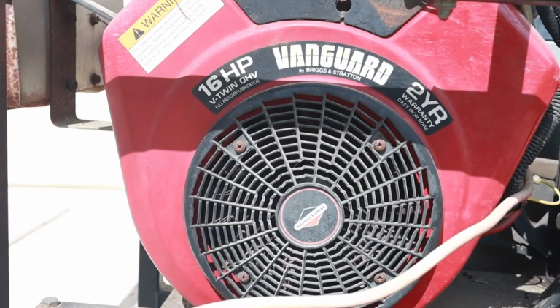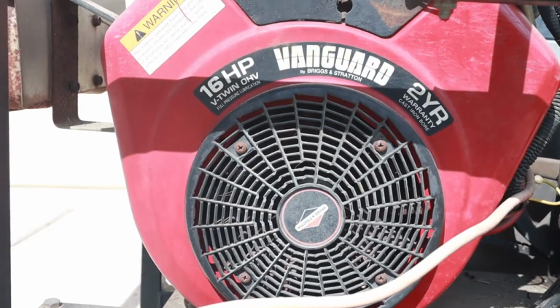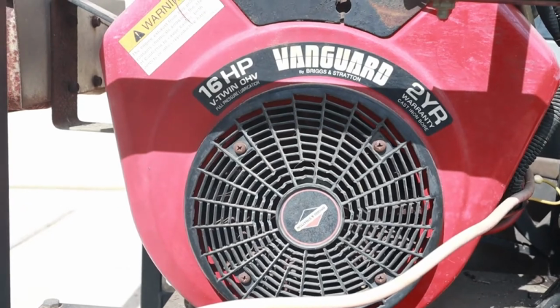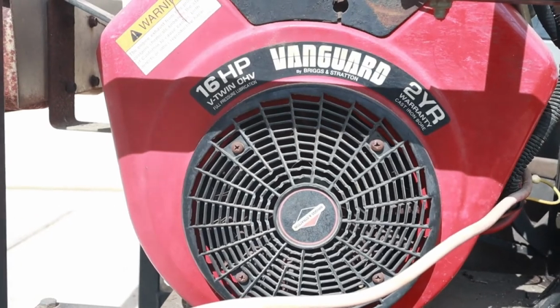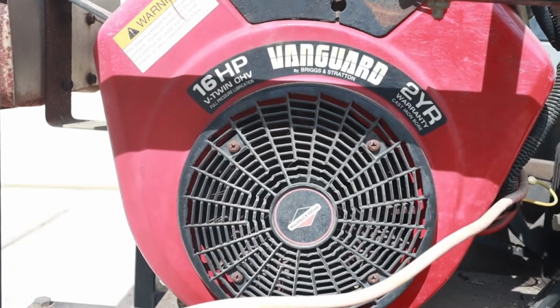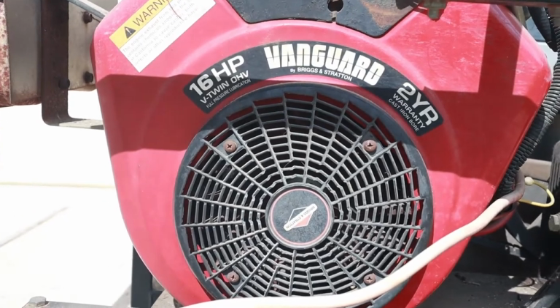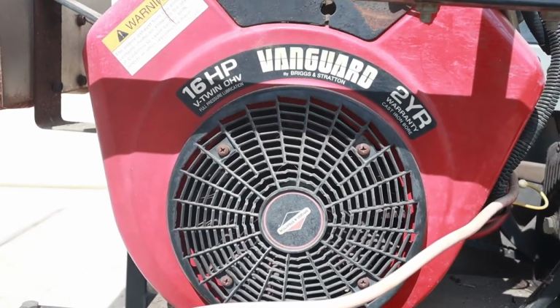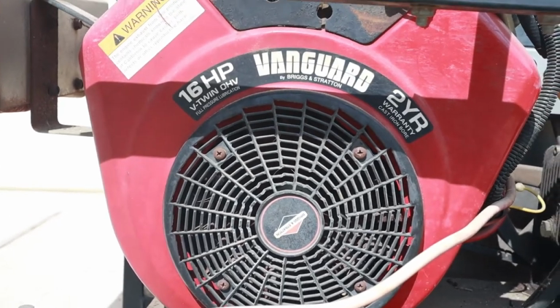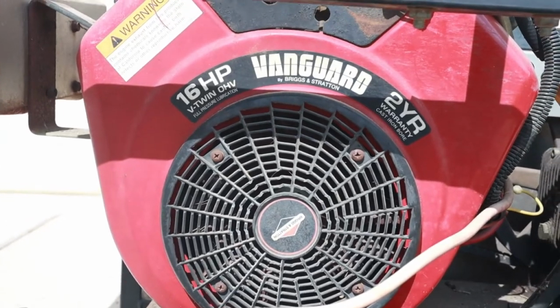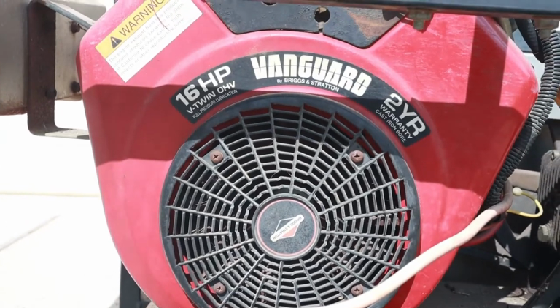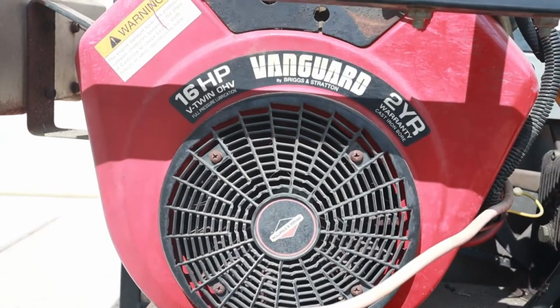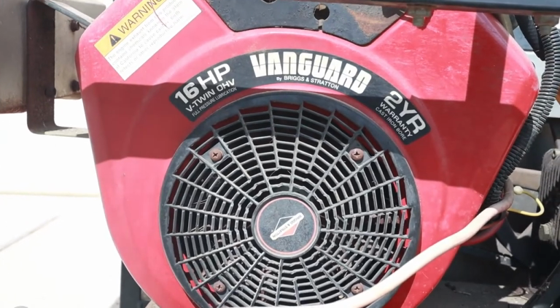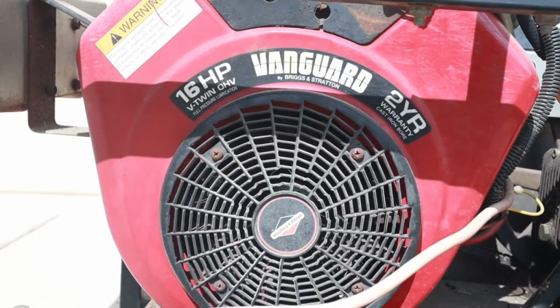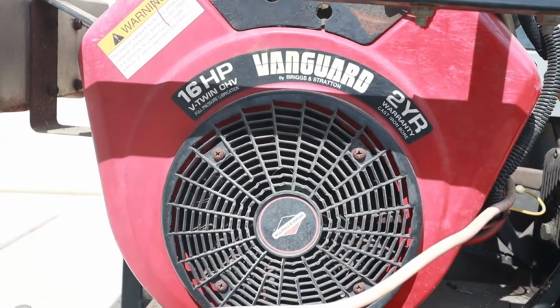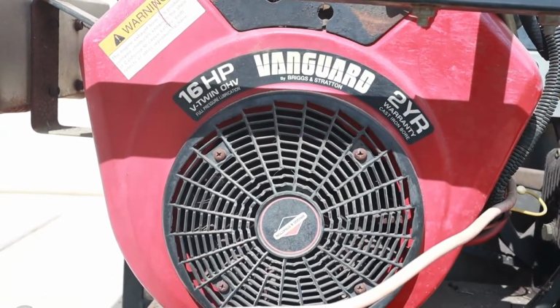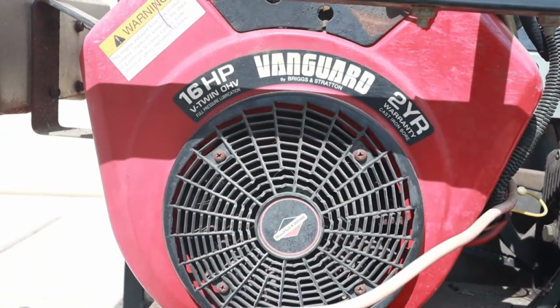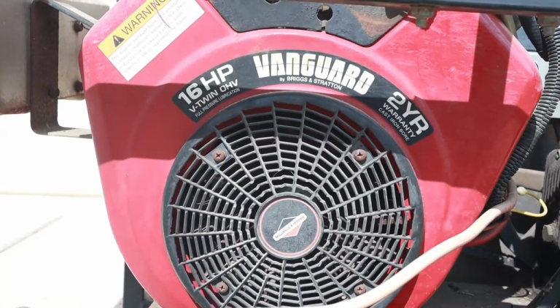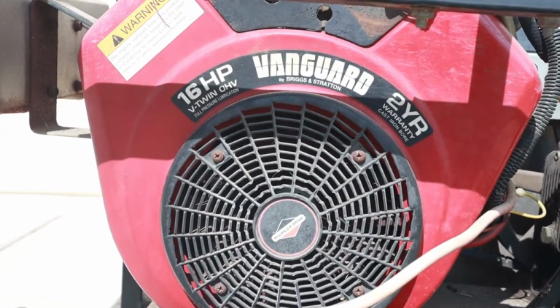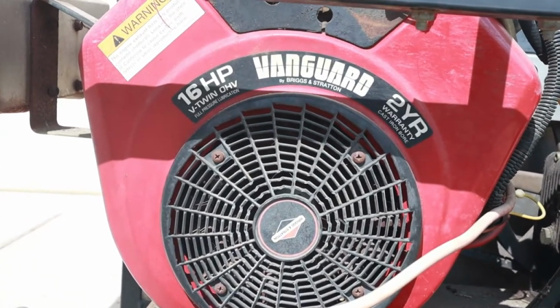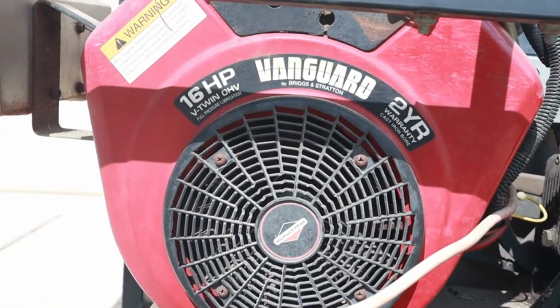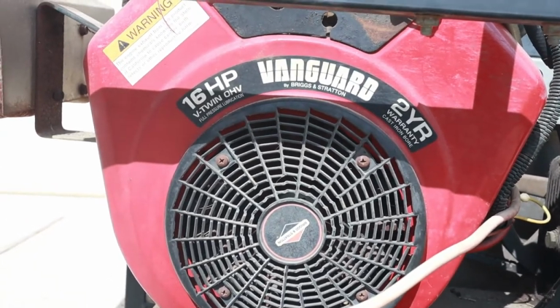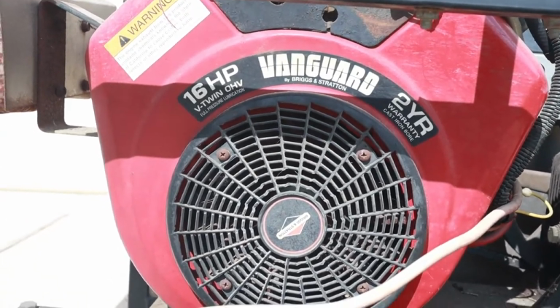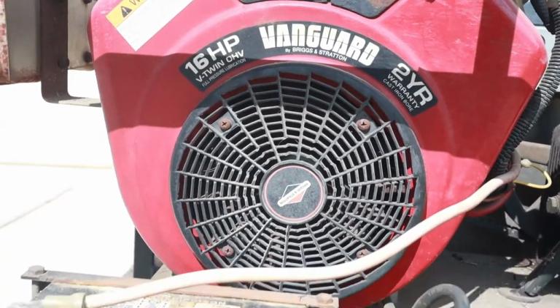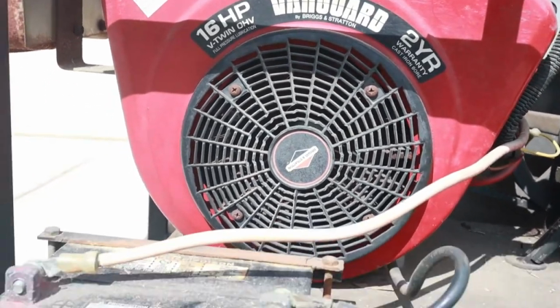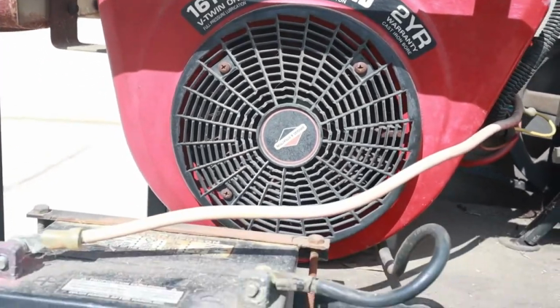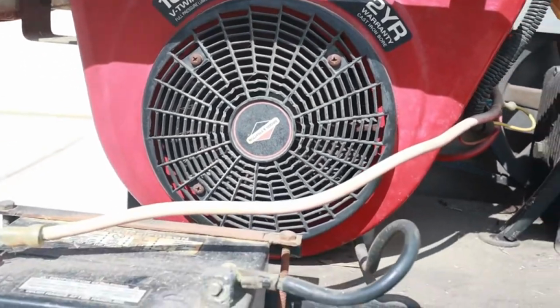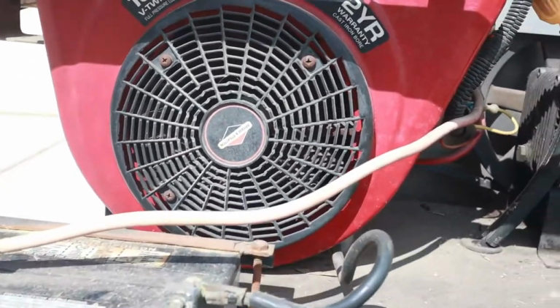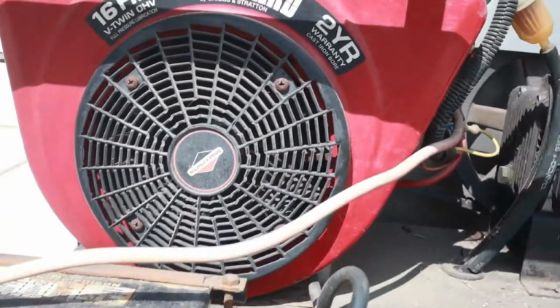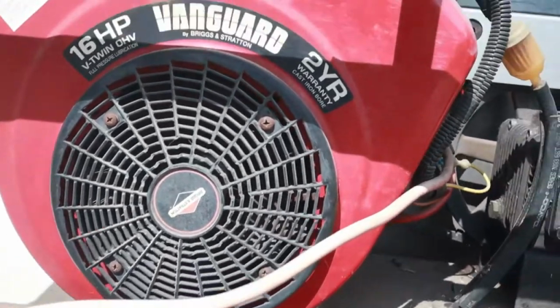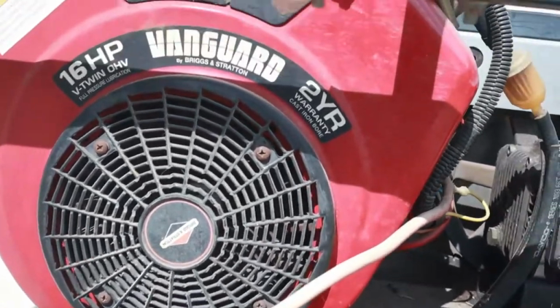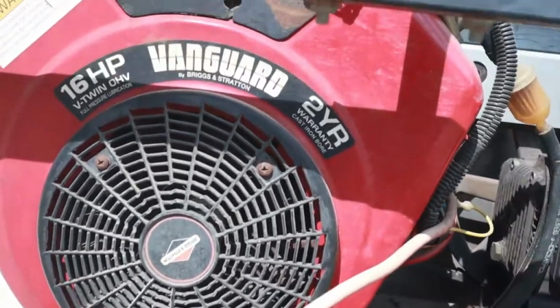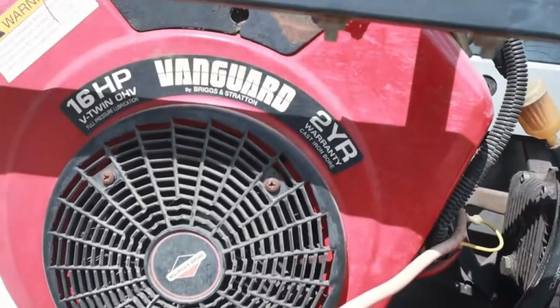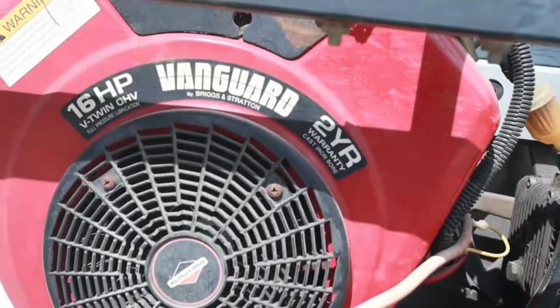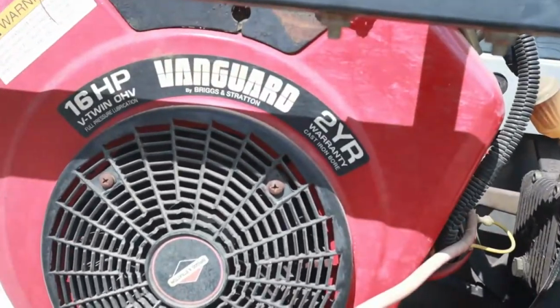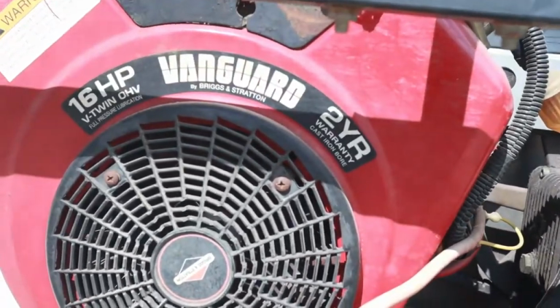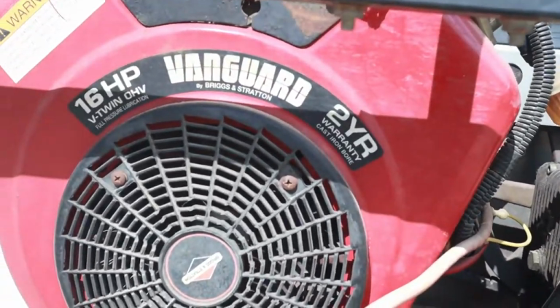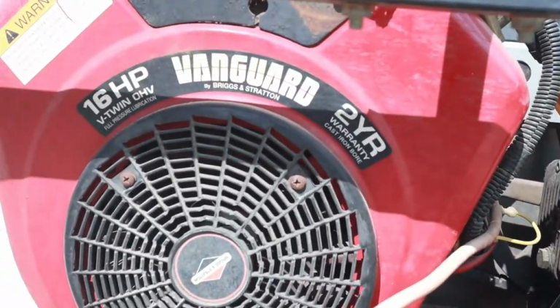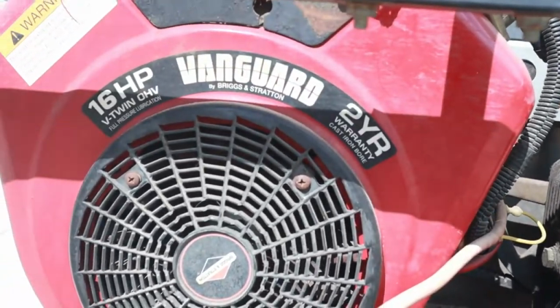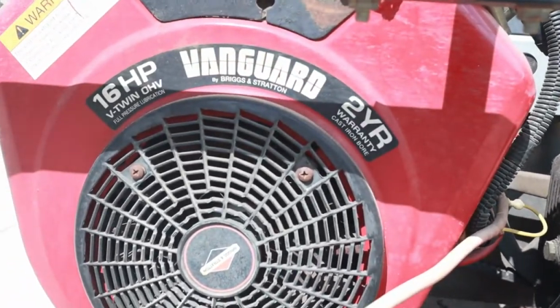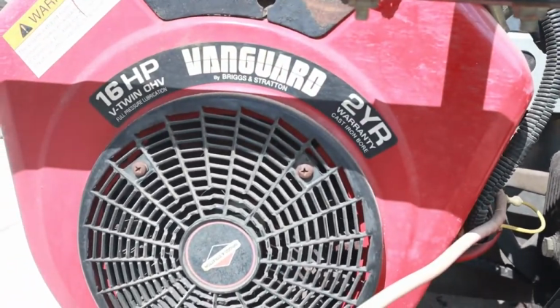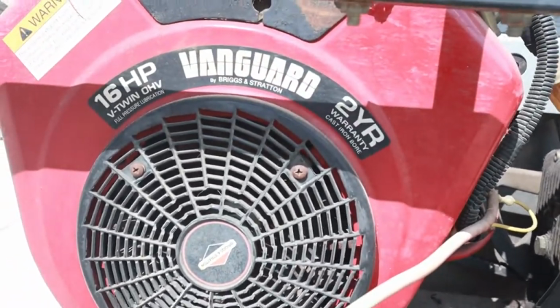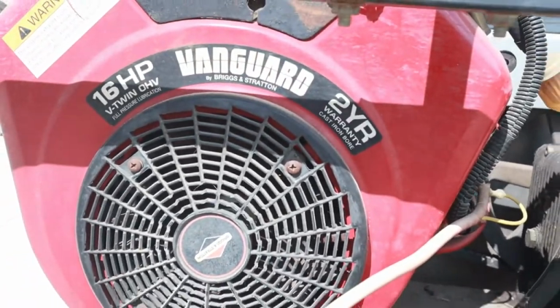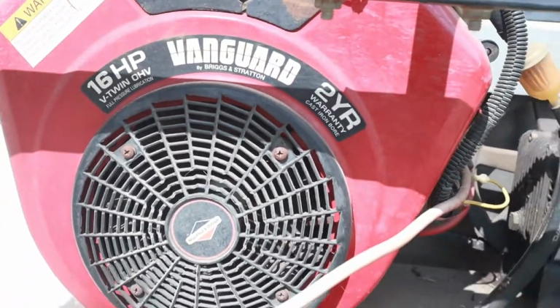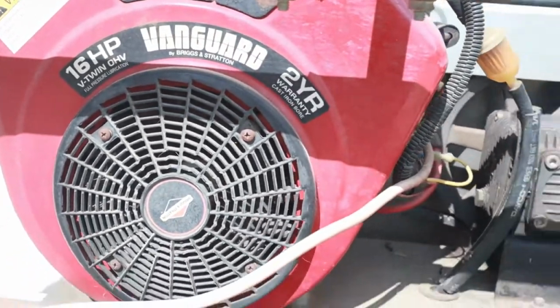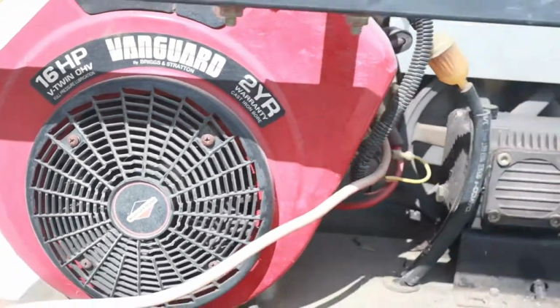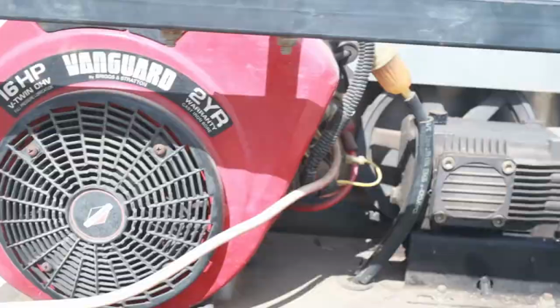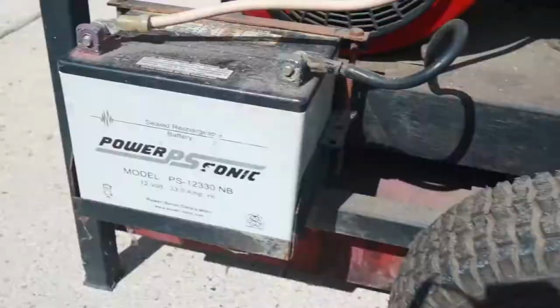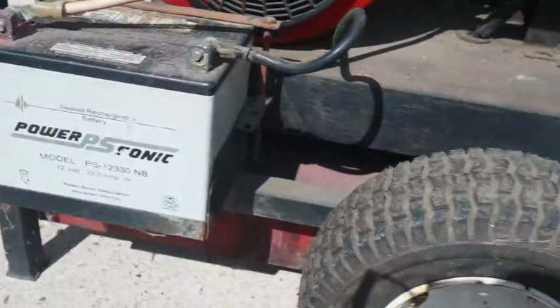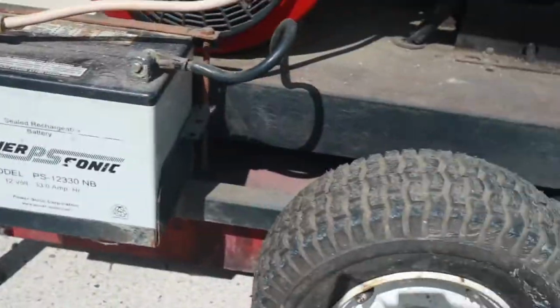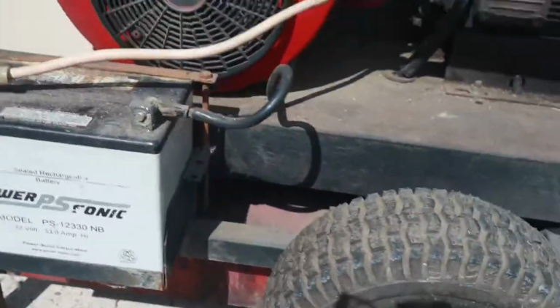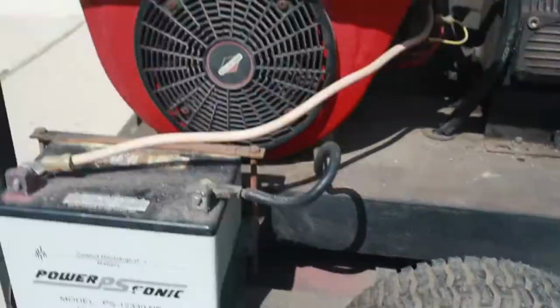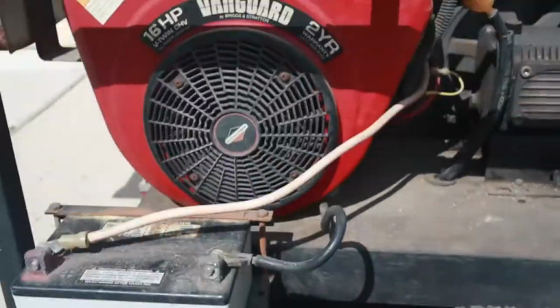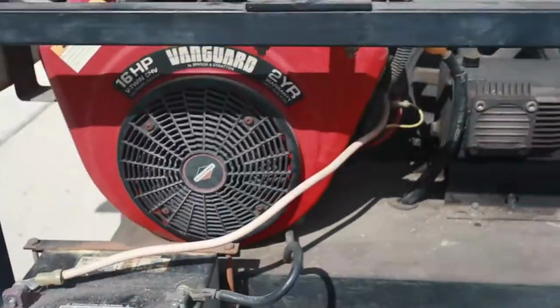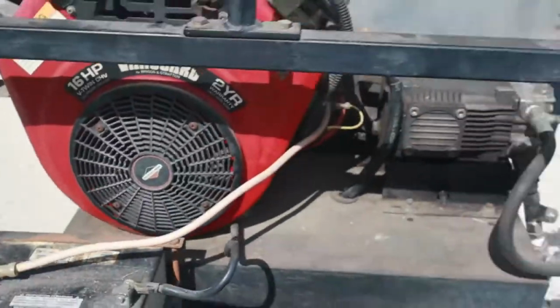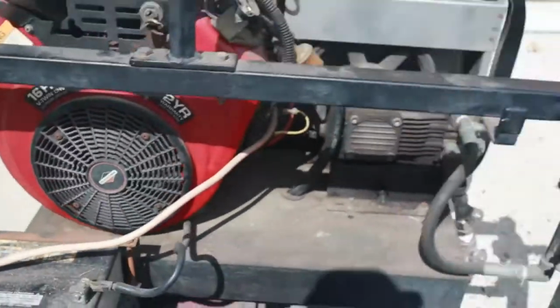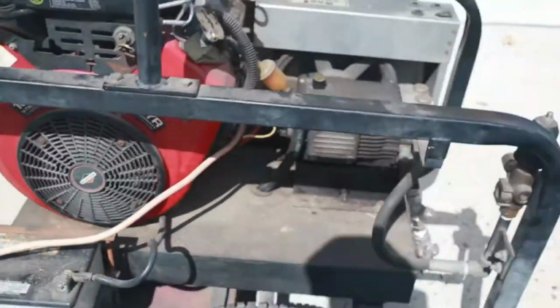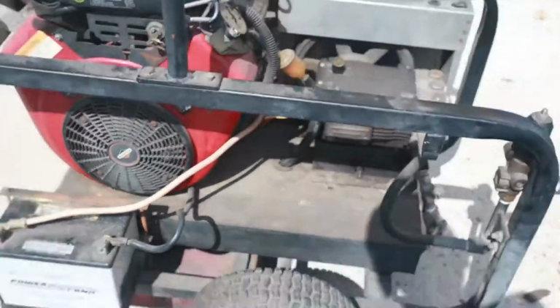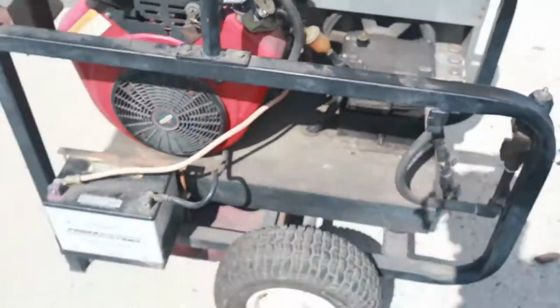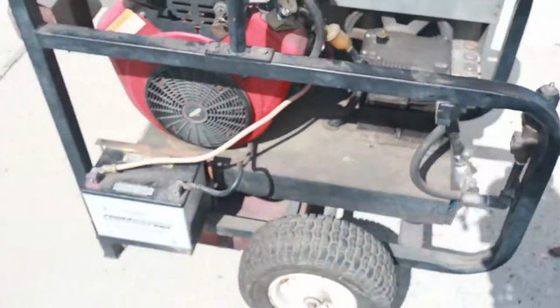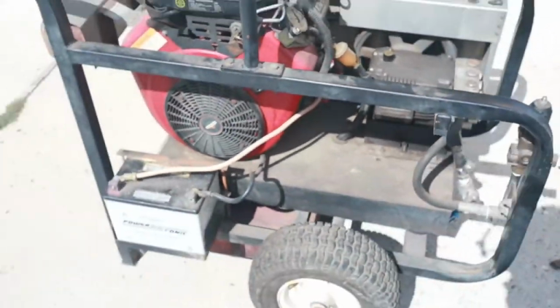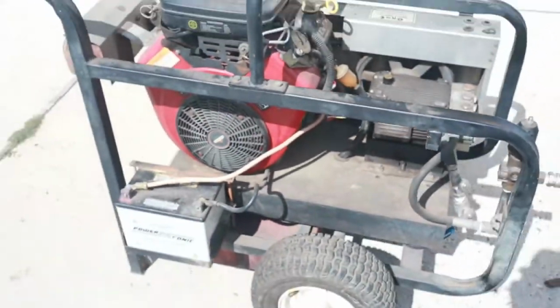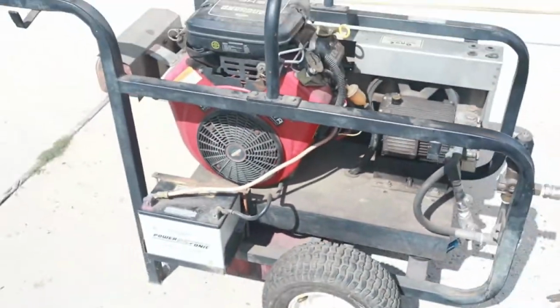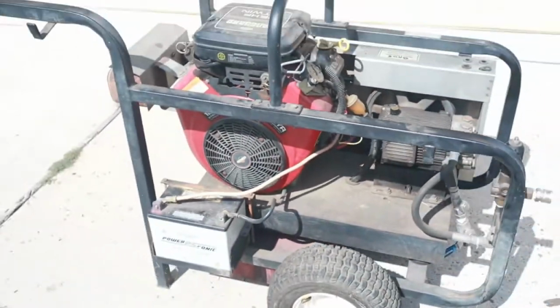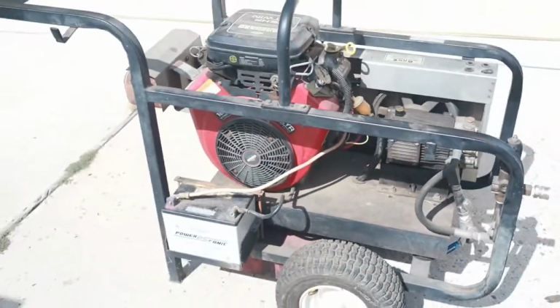16 horsepower Vanguard V-twin, two-year warranty — I bet that's already expired. This thing was massive to load on my truck.